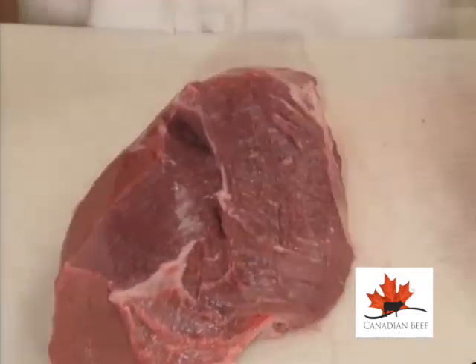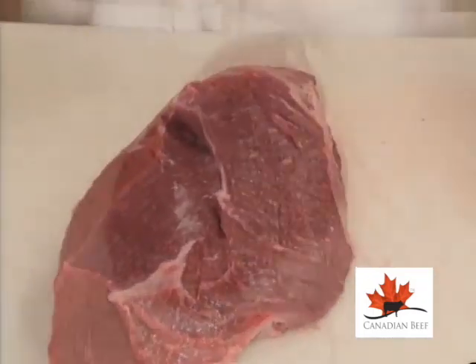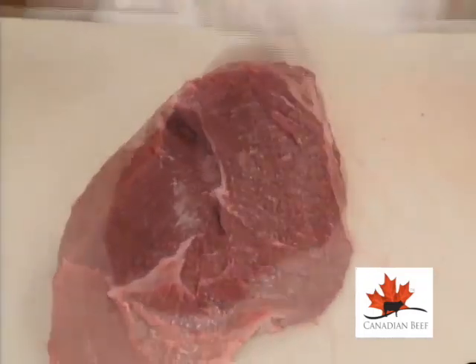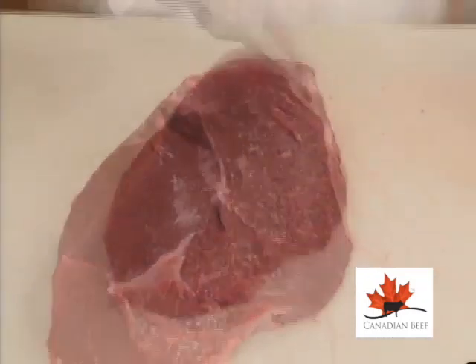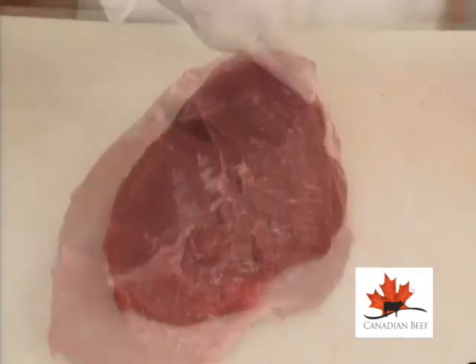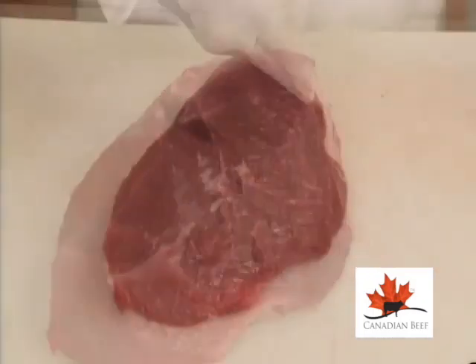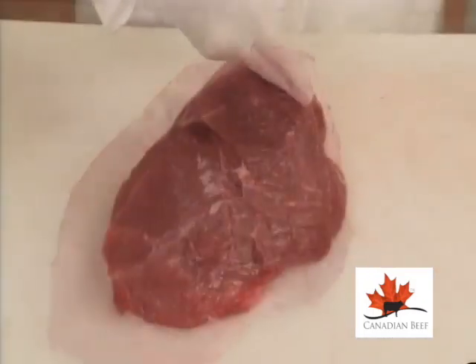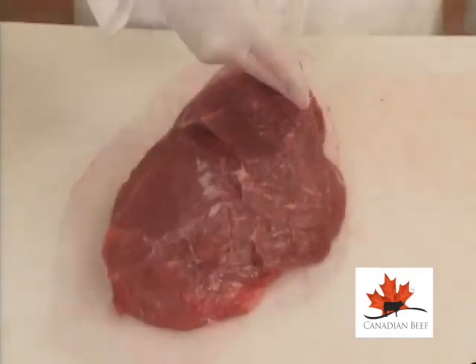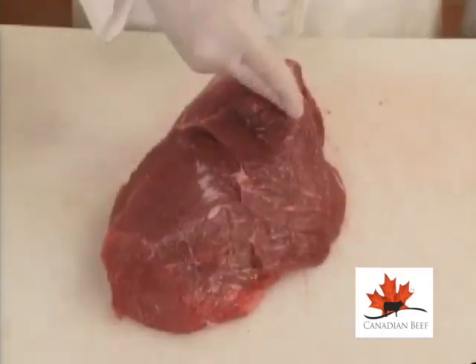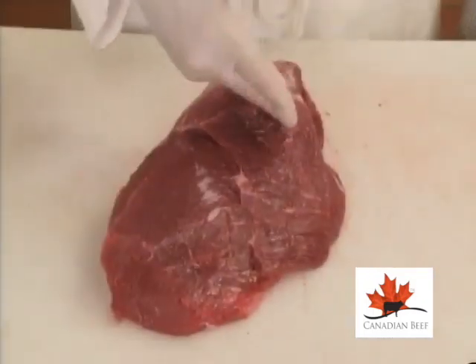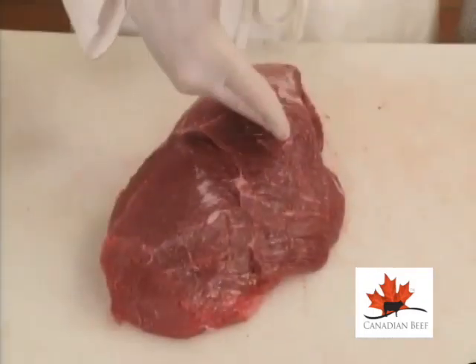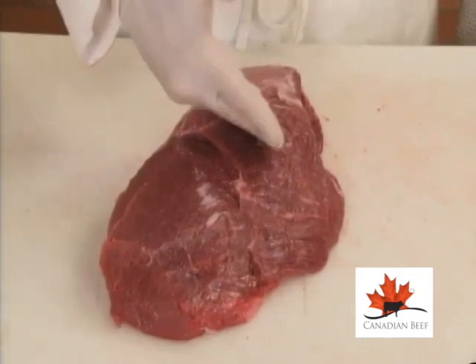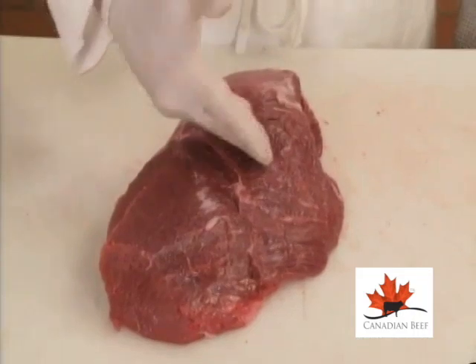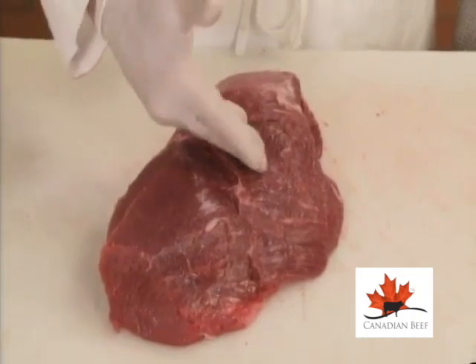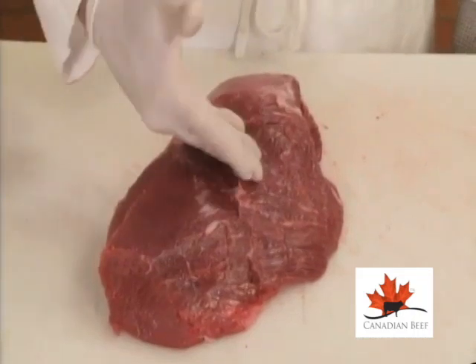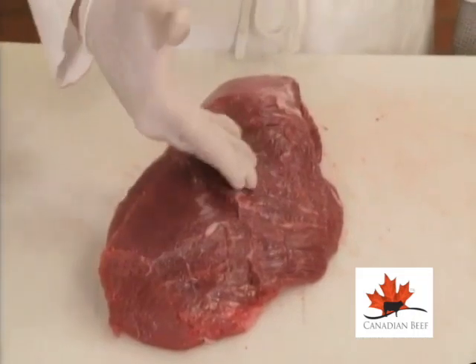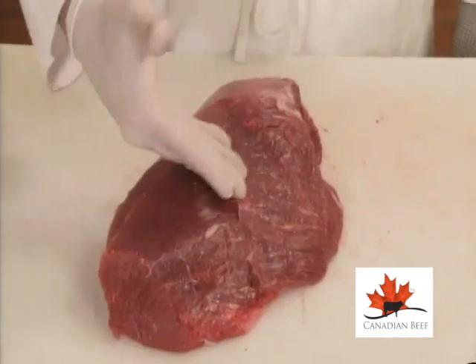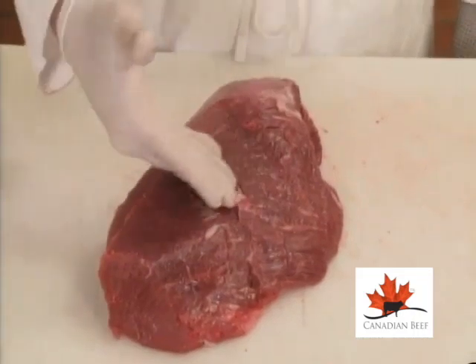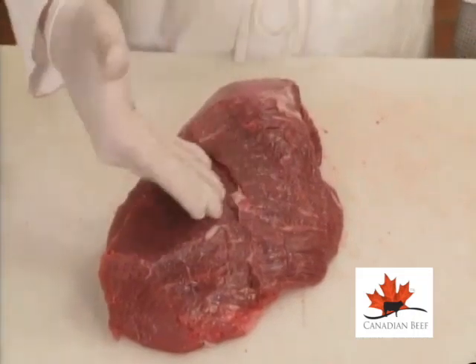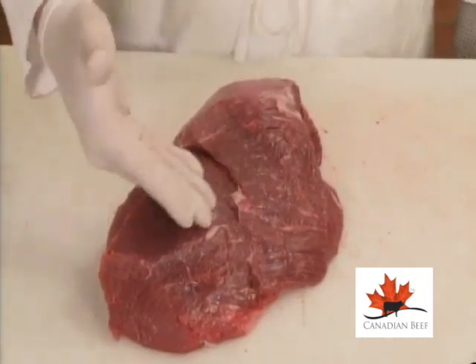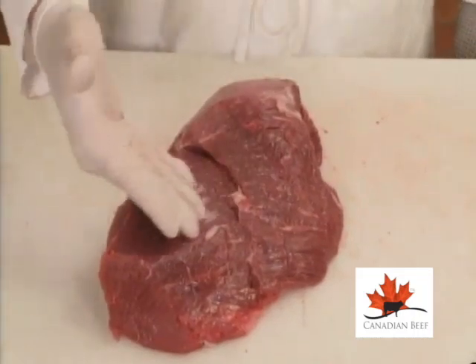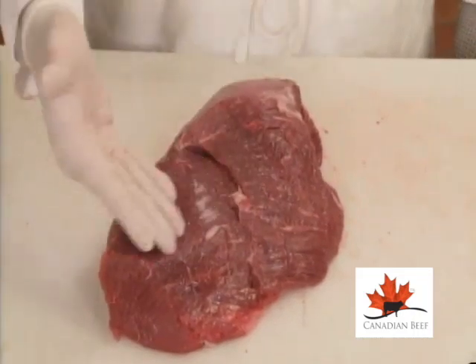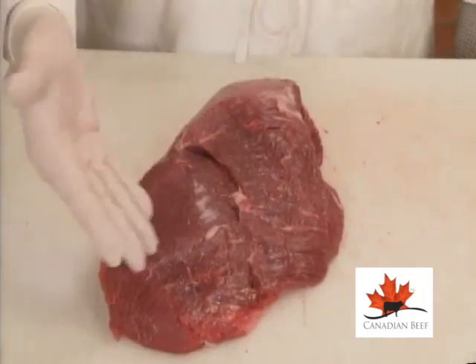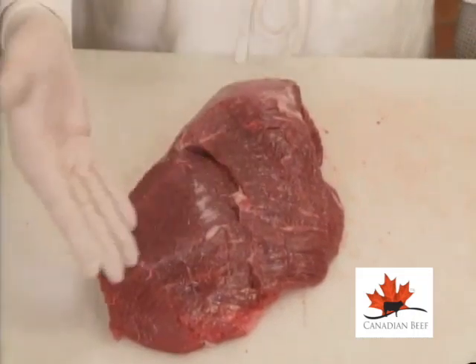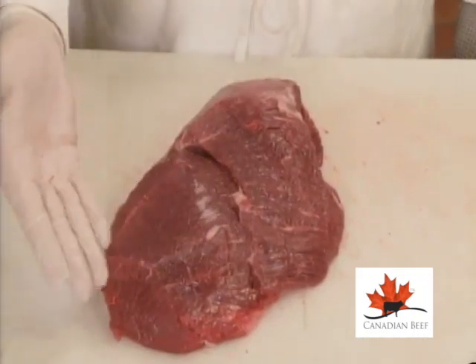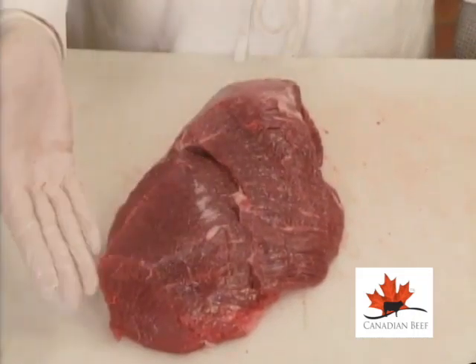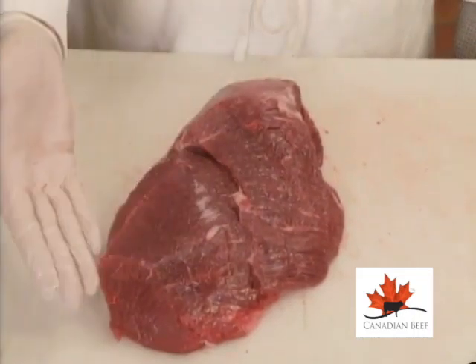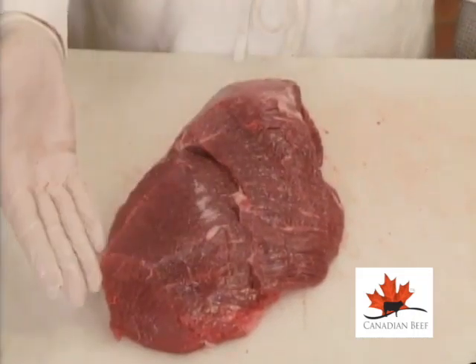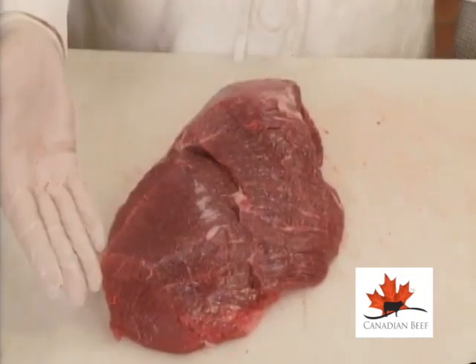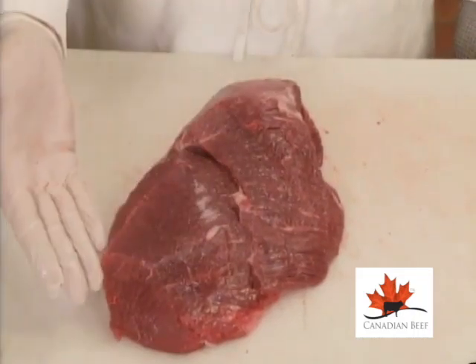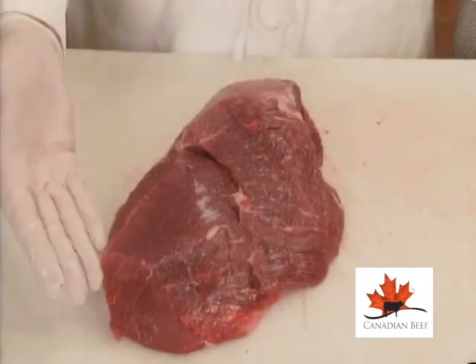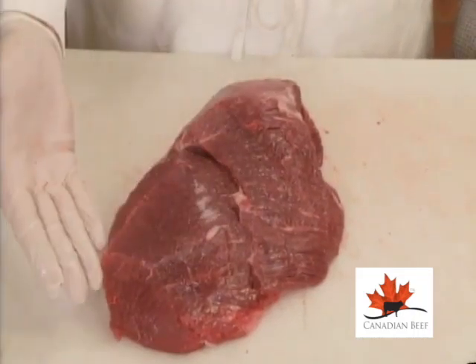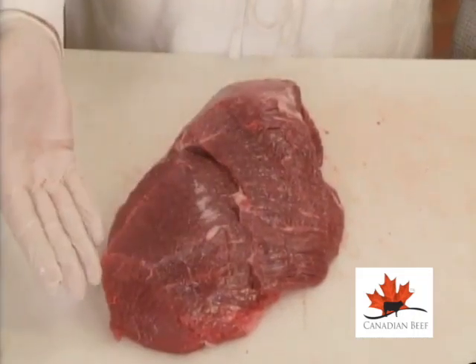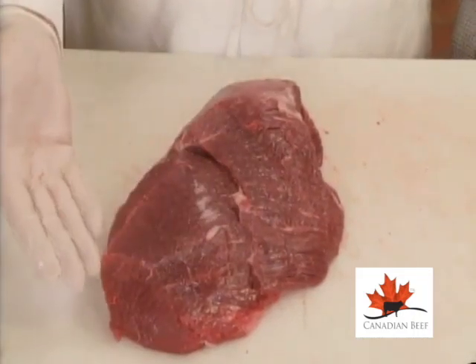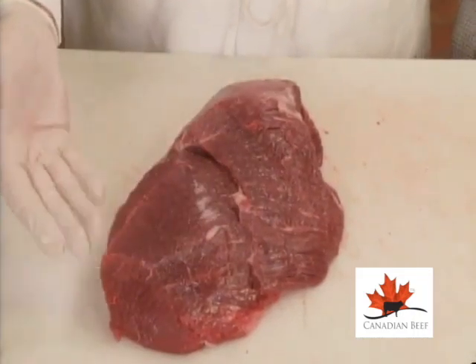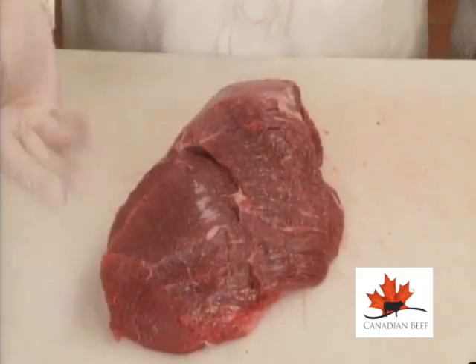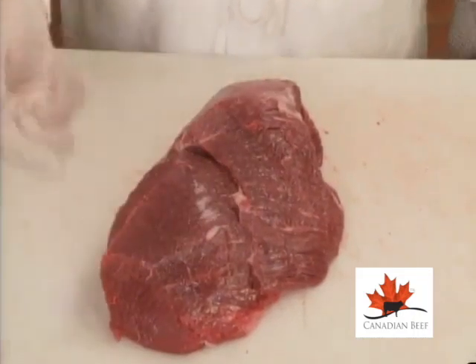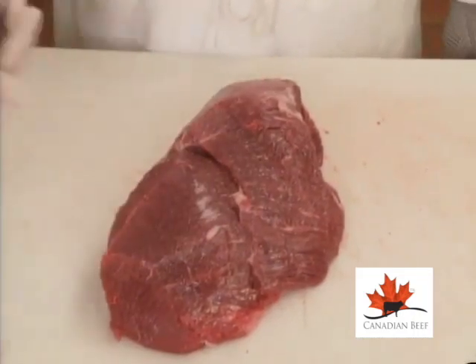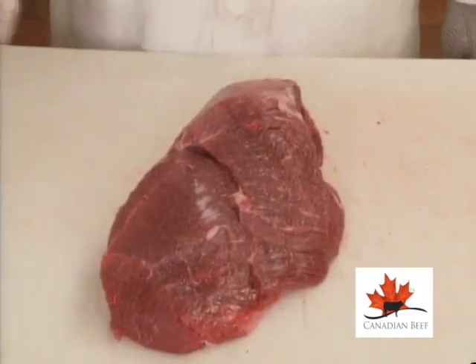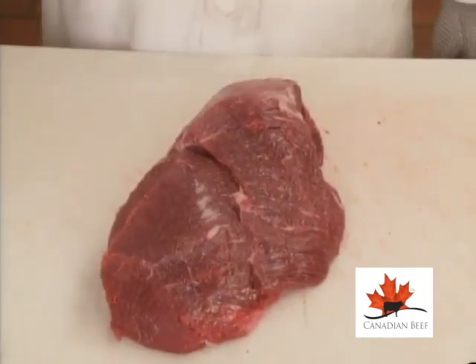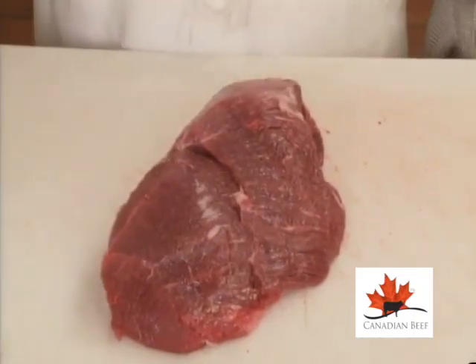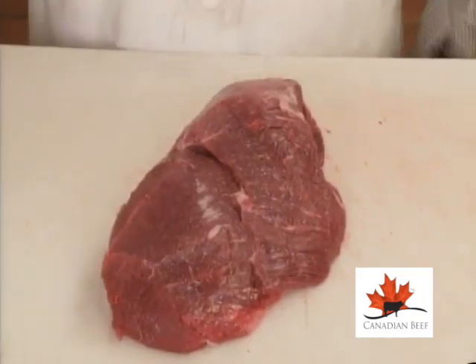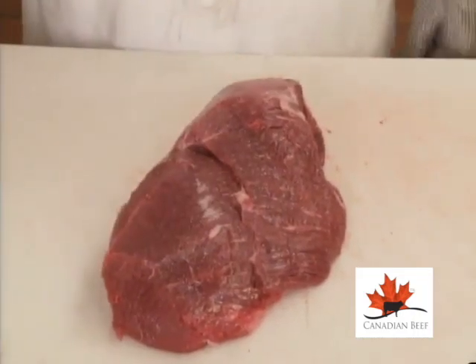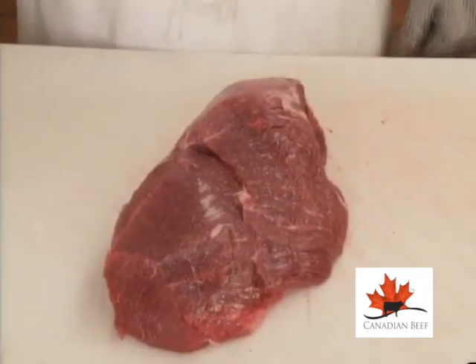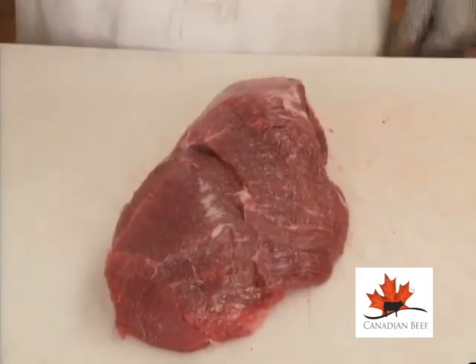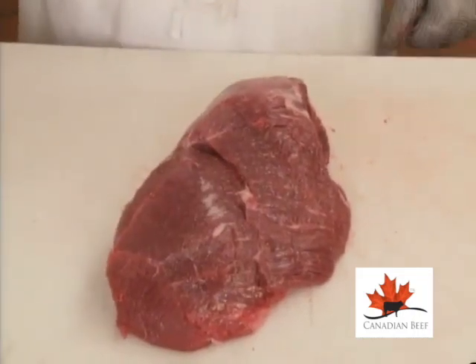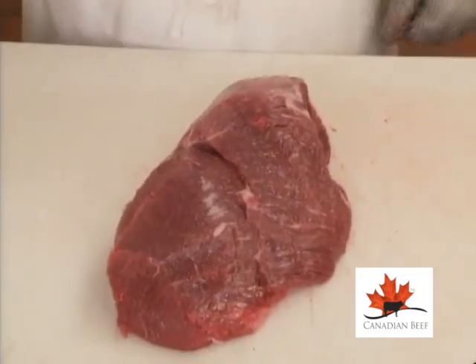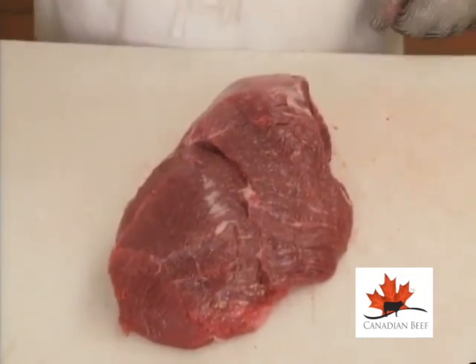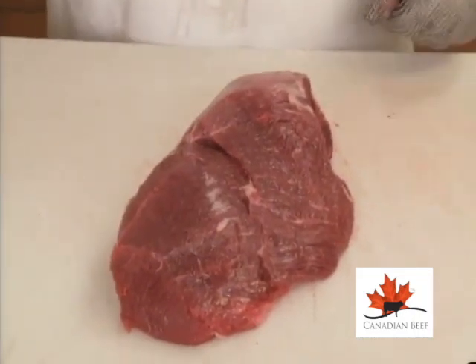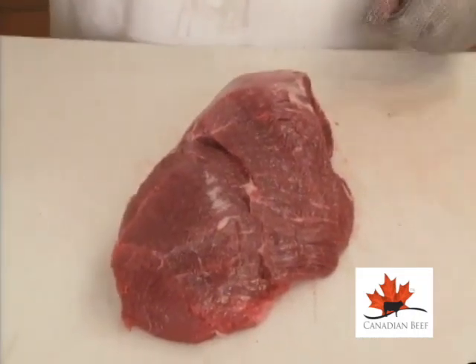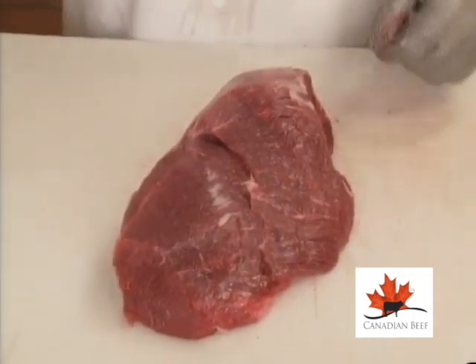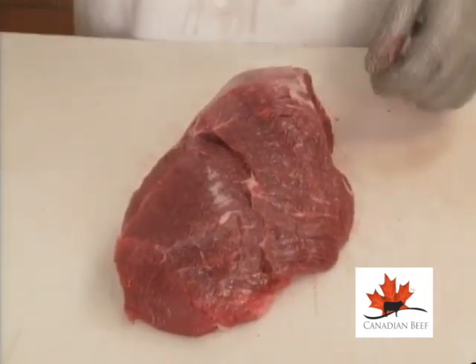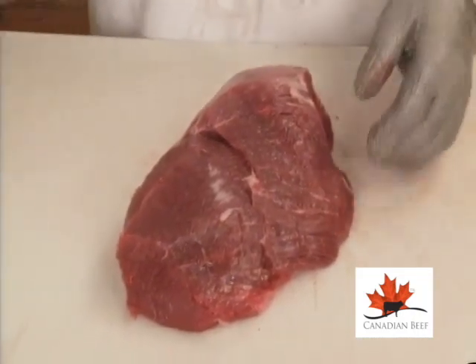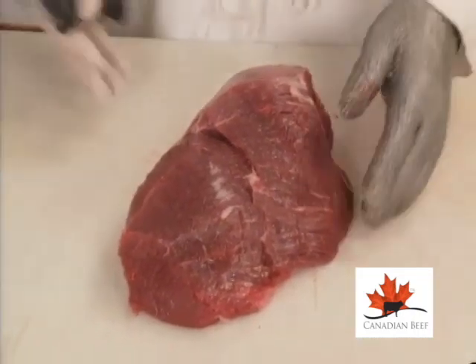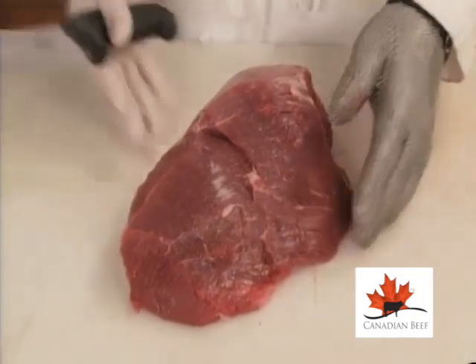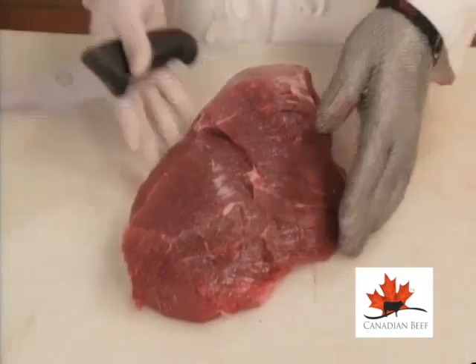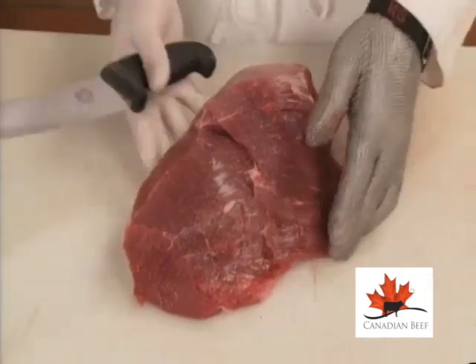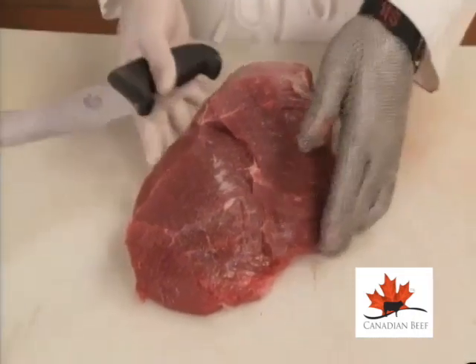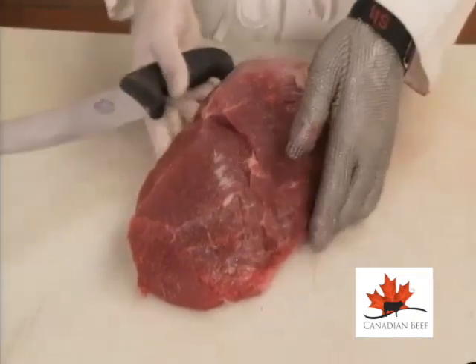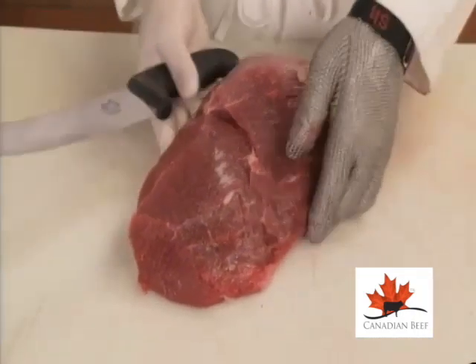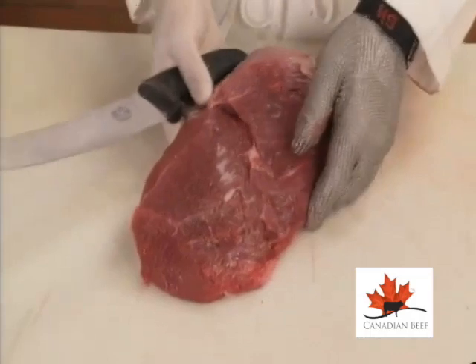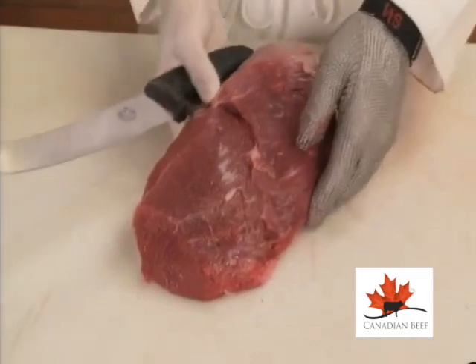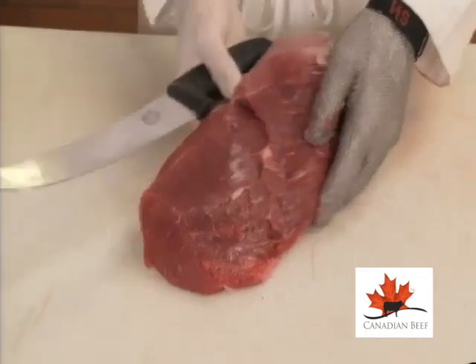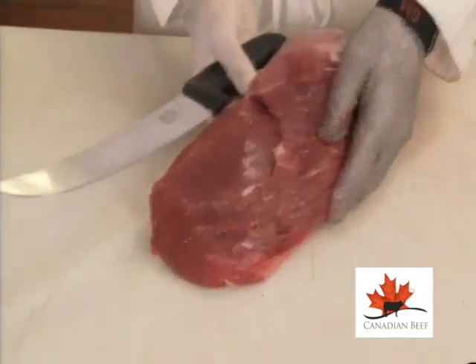Notice the grain direction of the center muscle. You can leave it whole for a roast or portion across the grain for steaks.